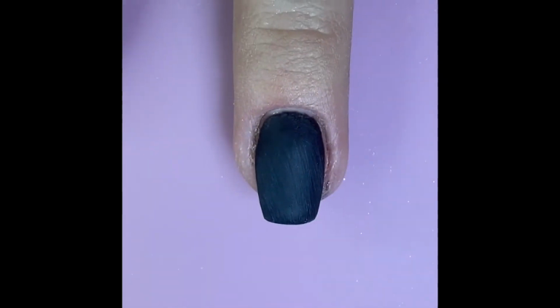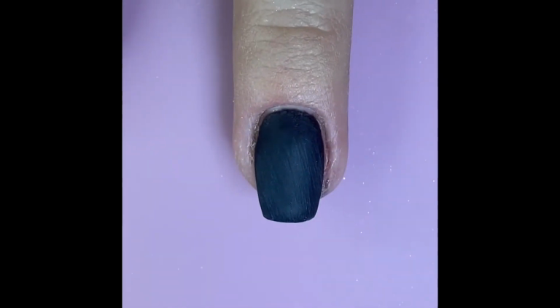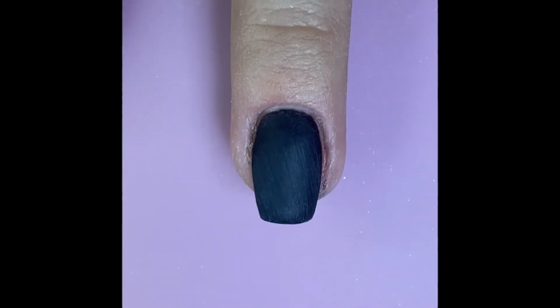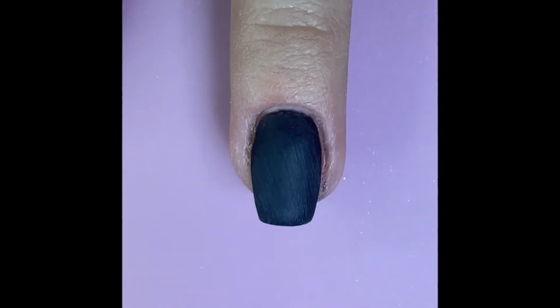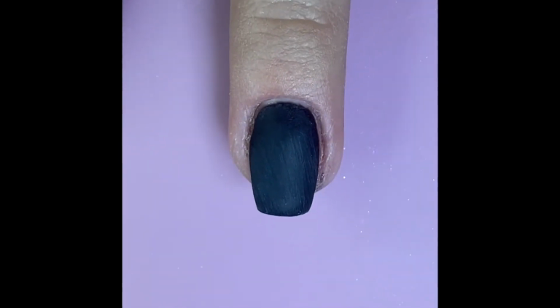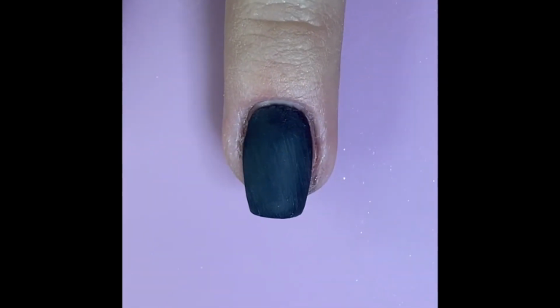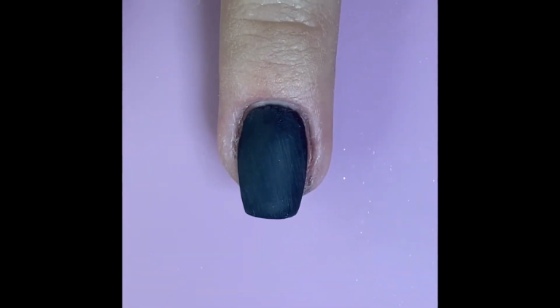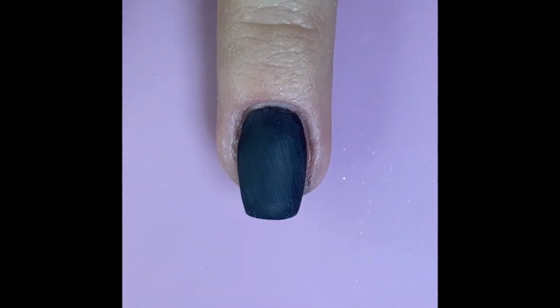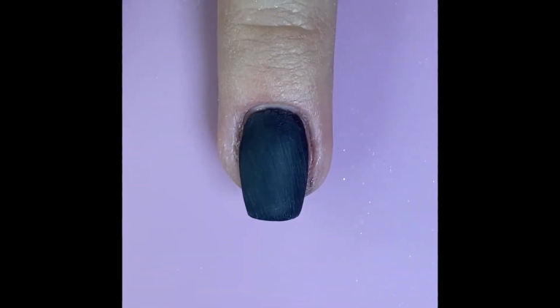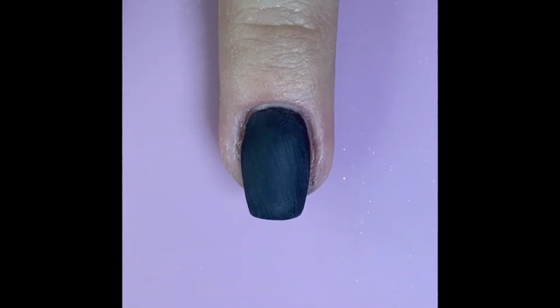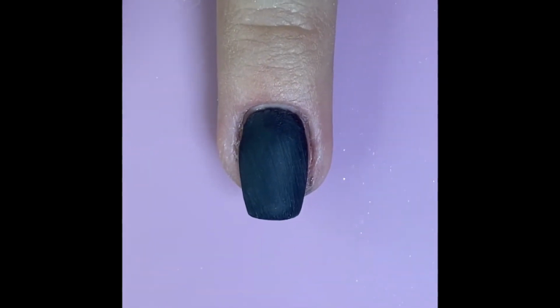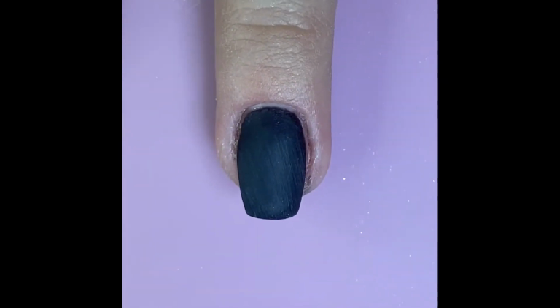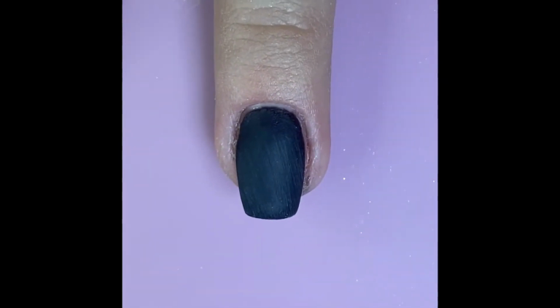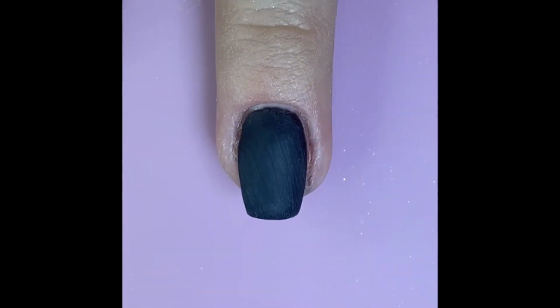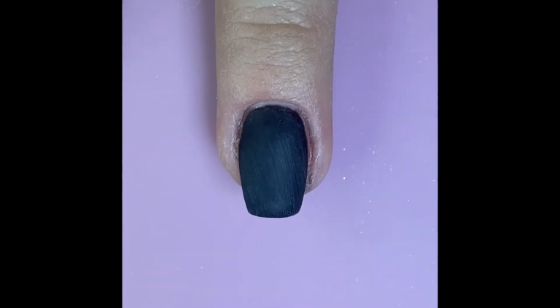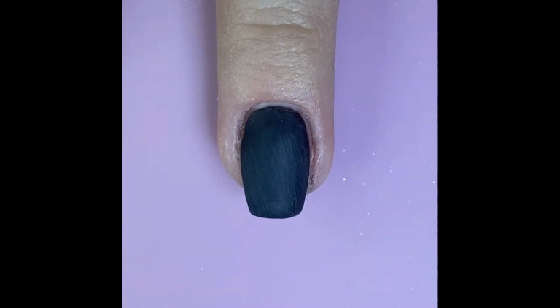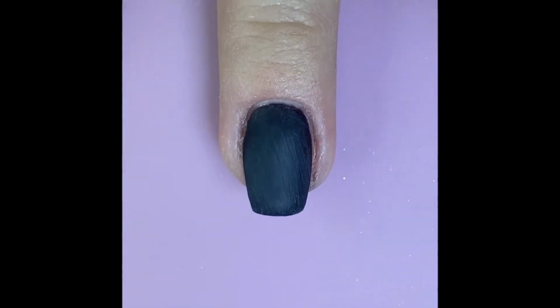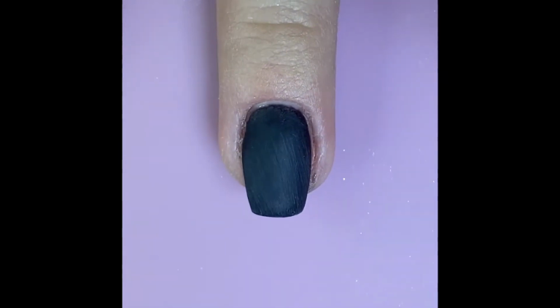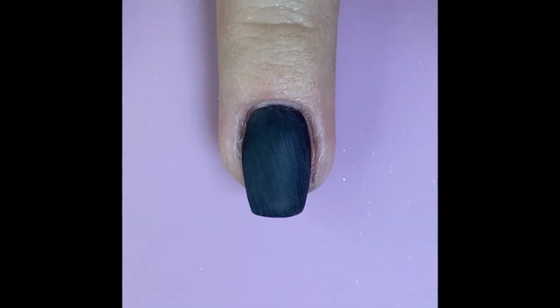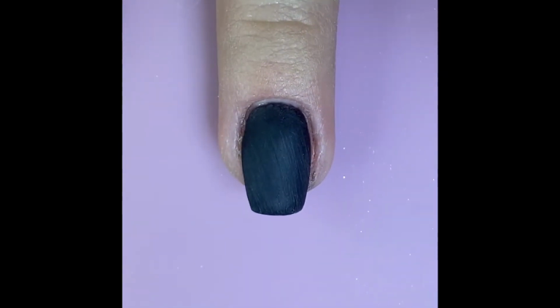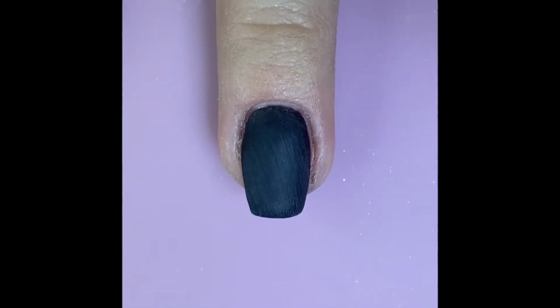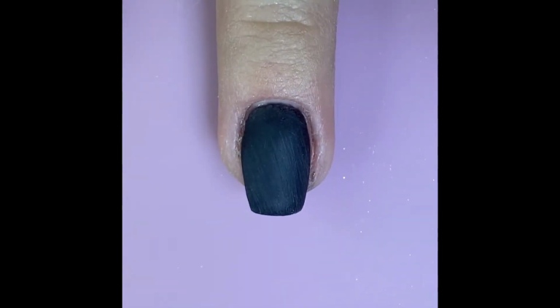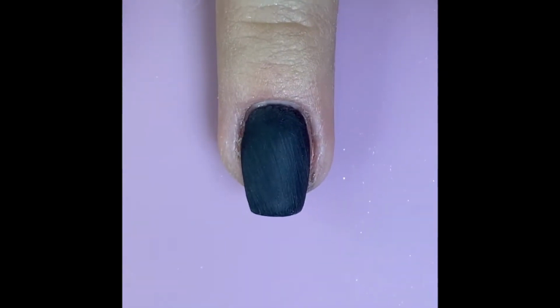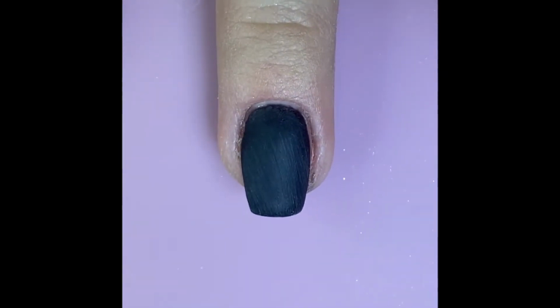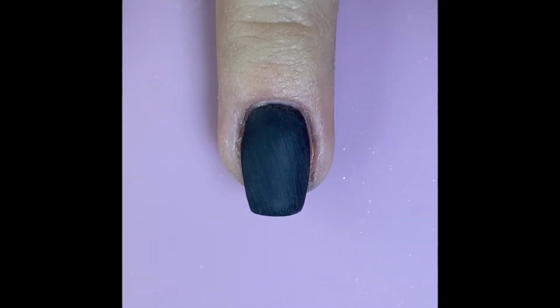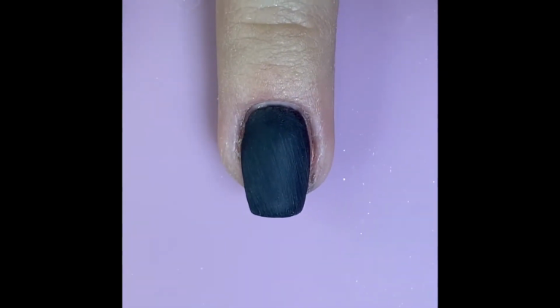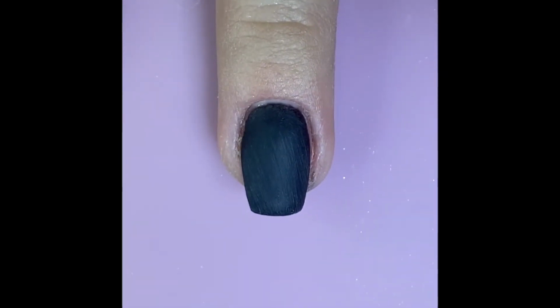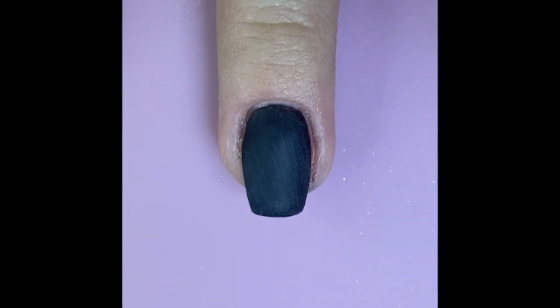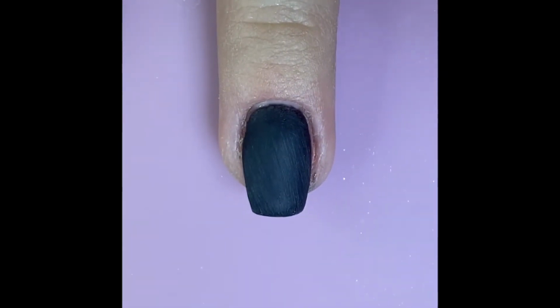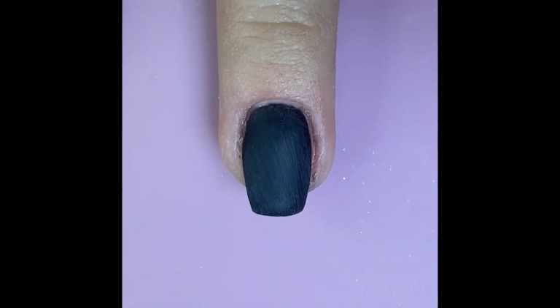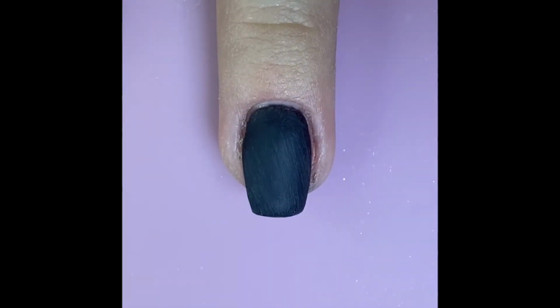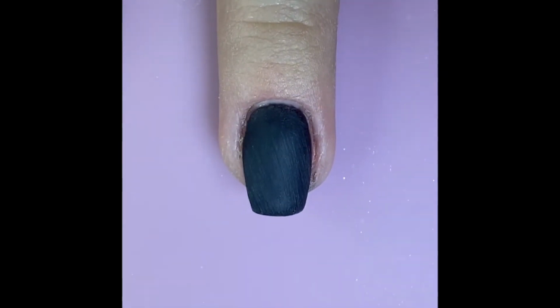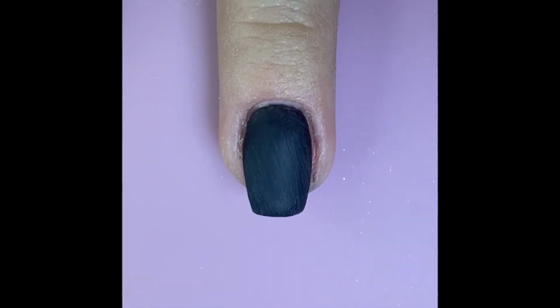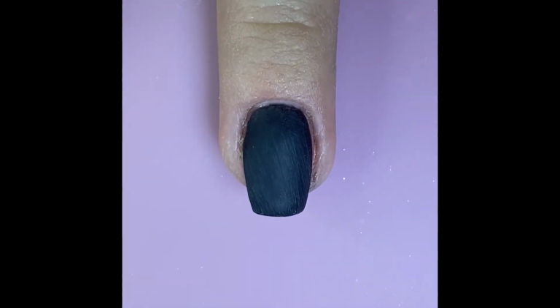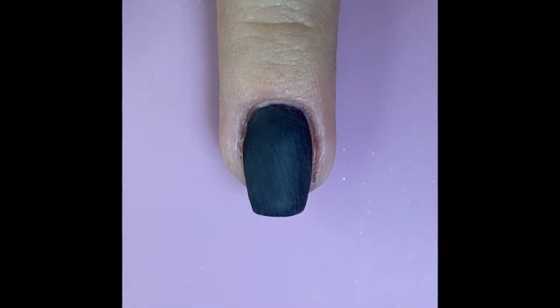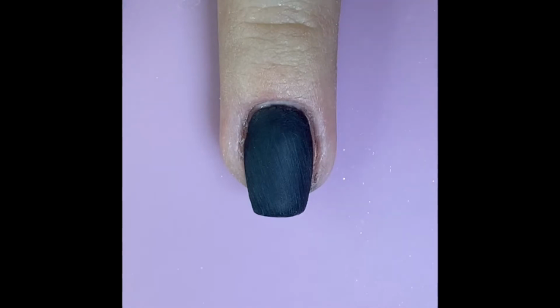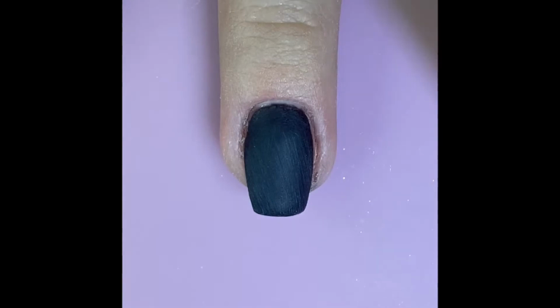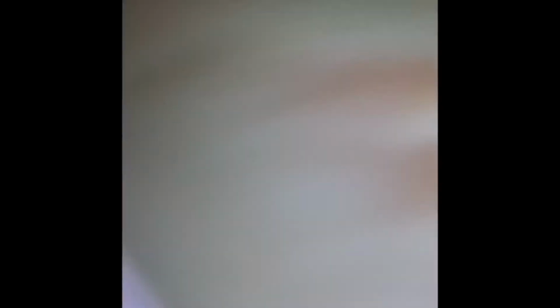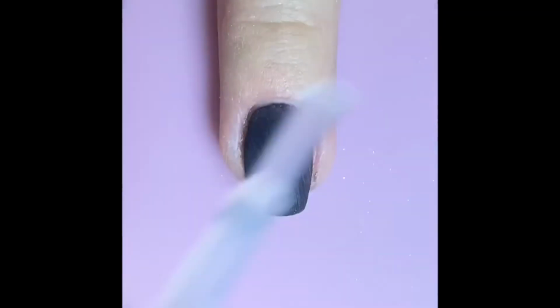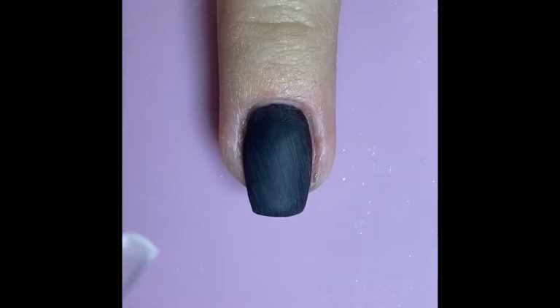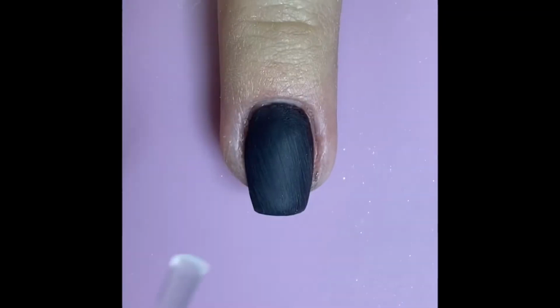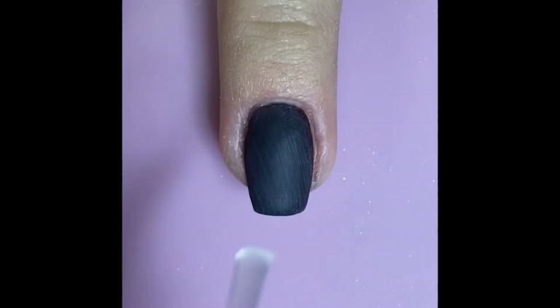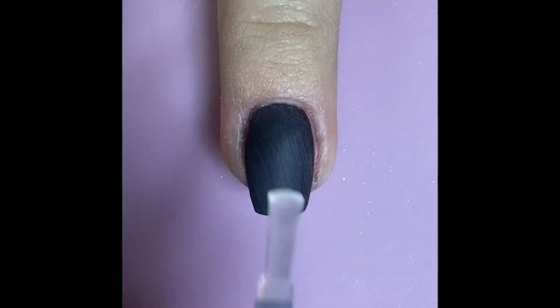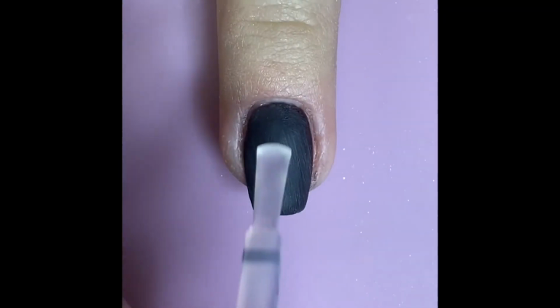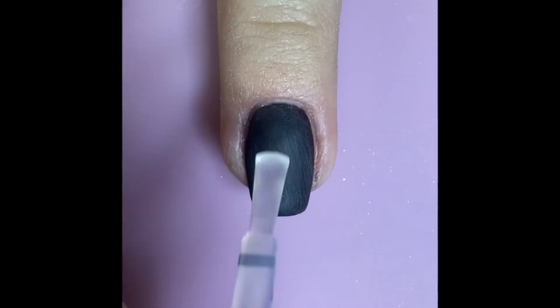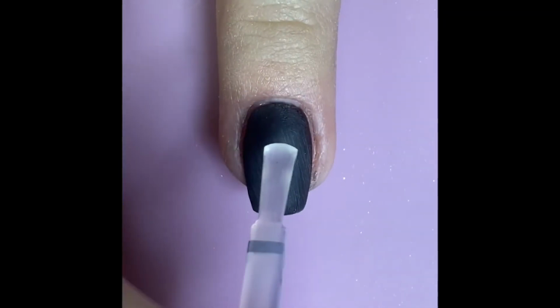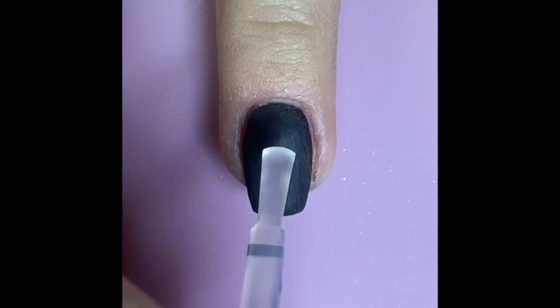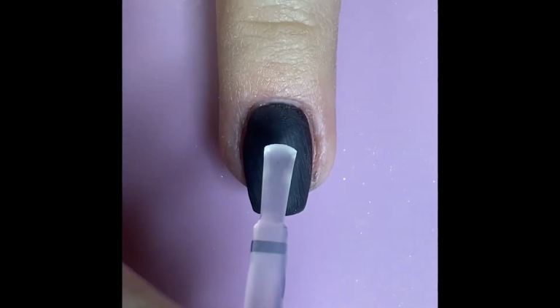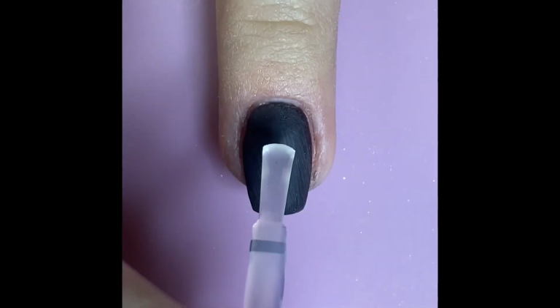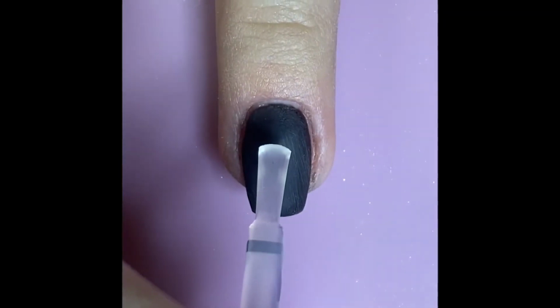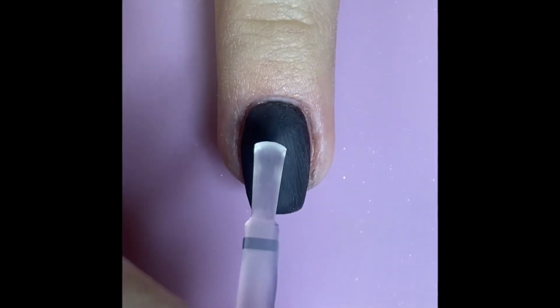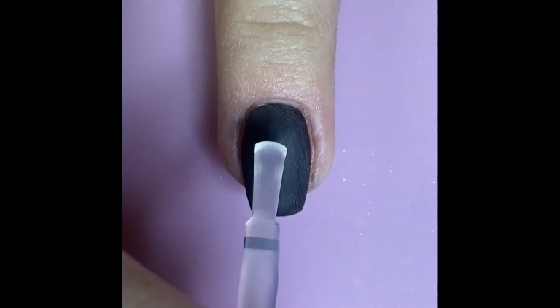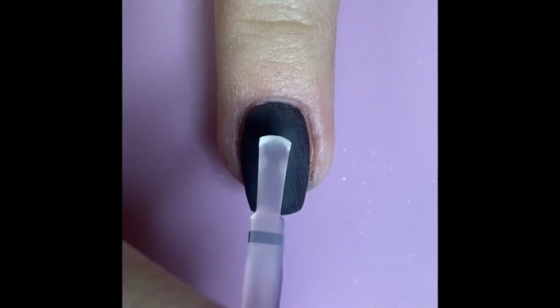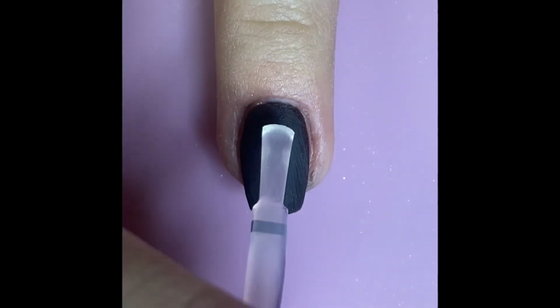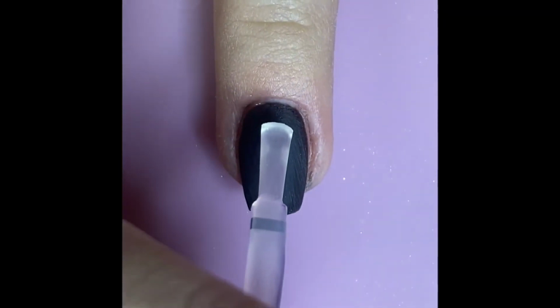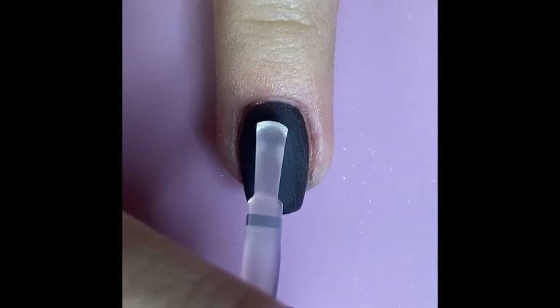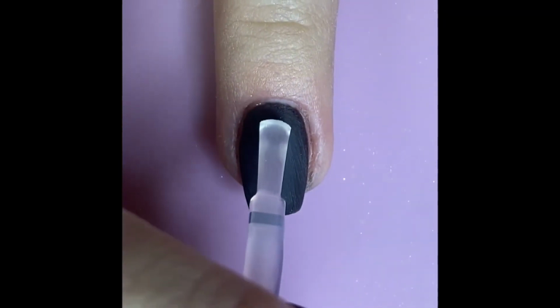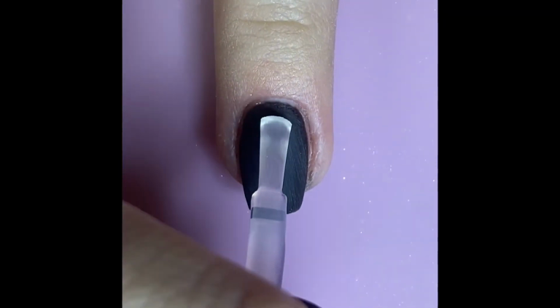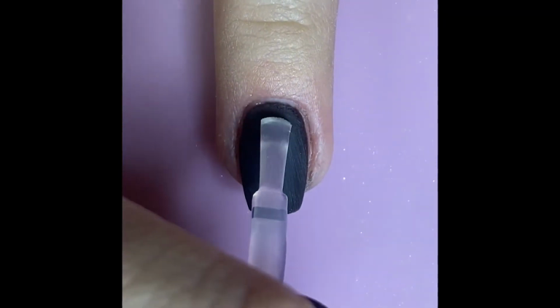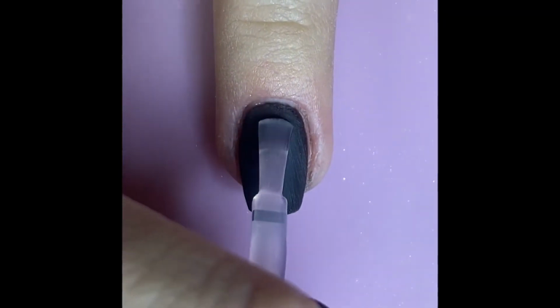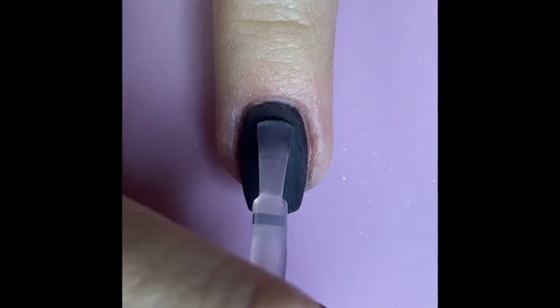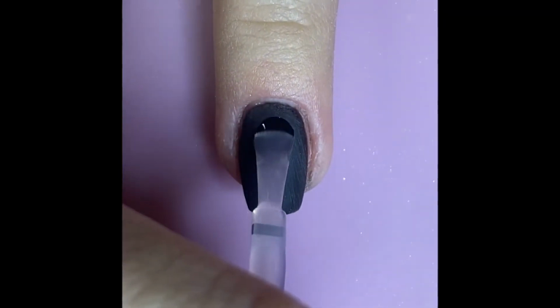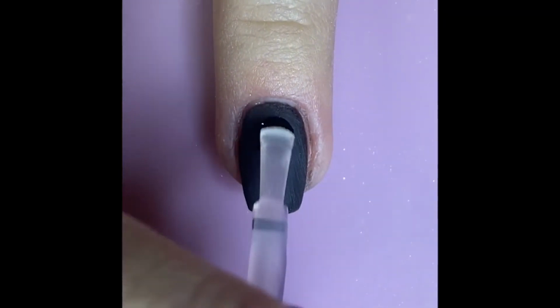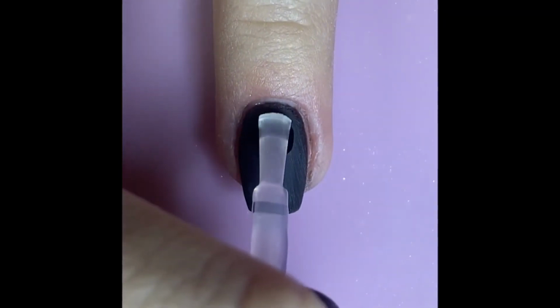To begin, start off by dipping your nails in whatever color you would like as your base. In this case, I did four dips of DP 37 midnight.